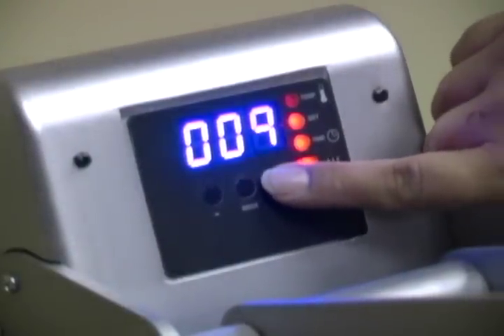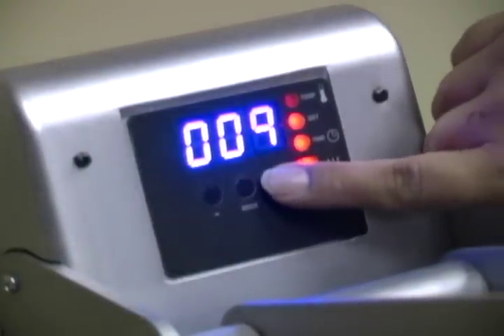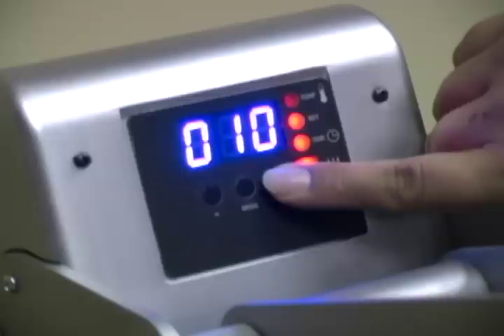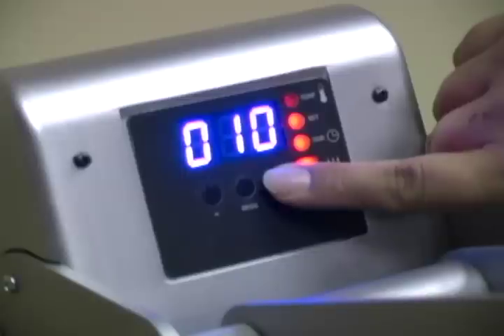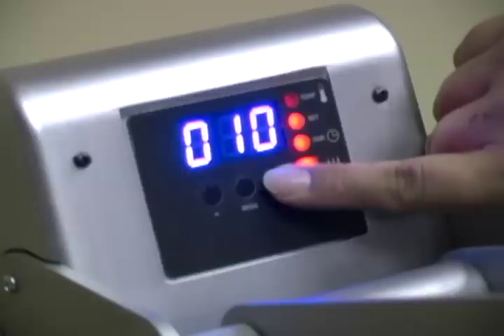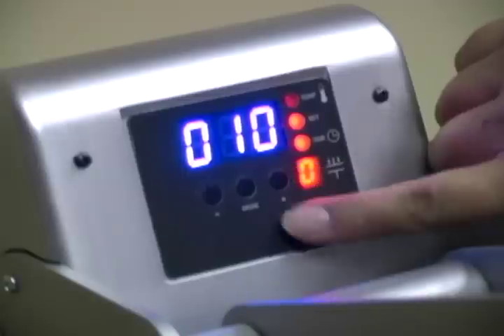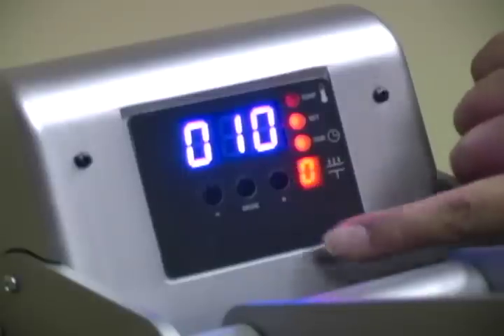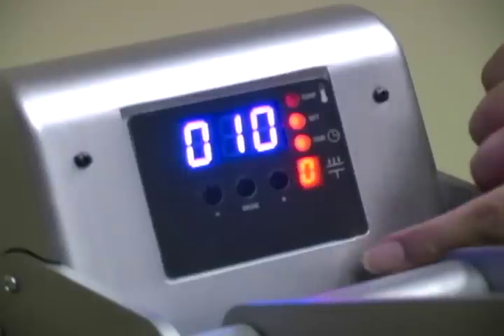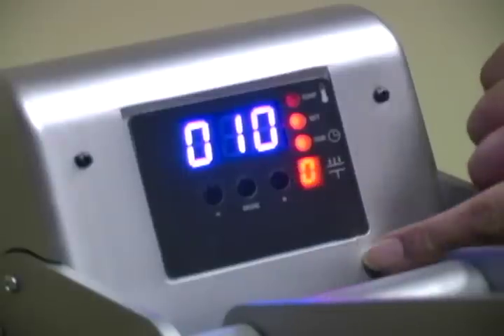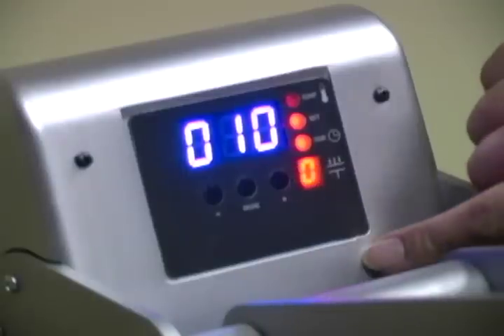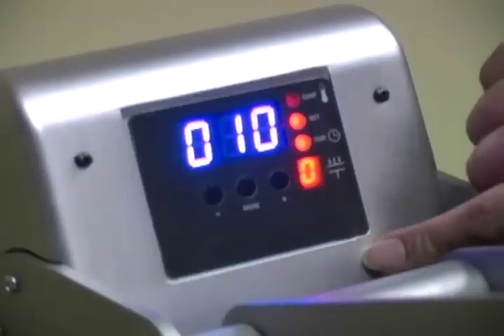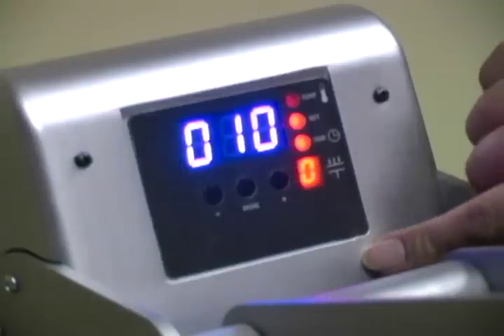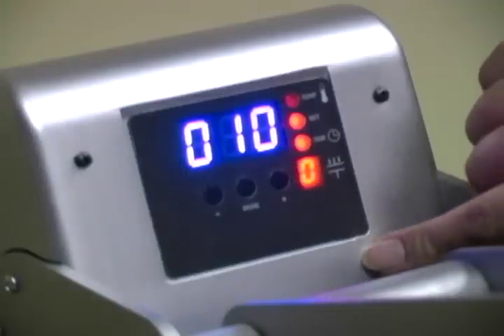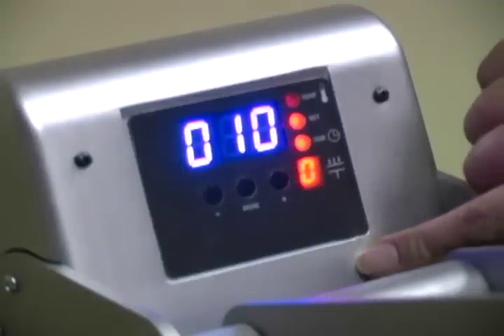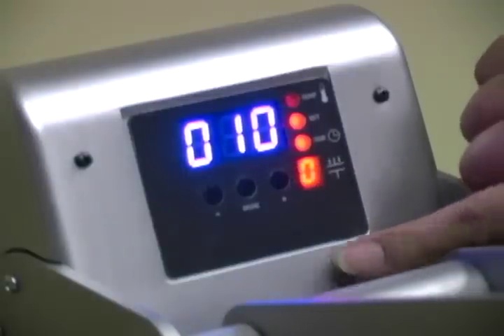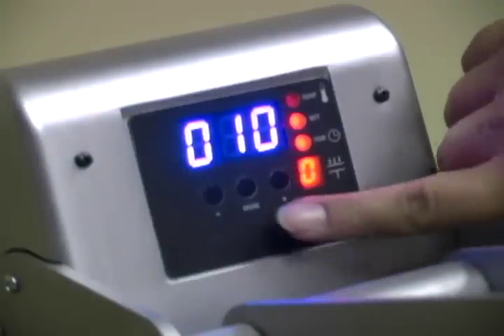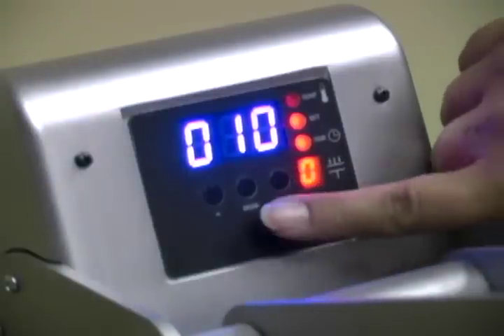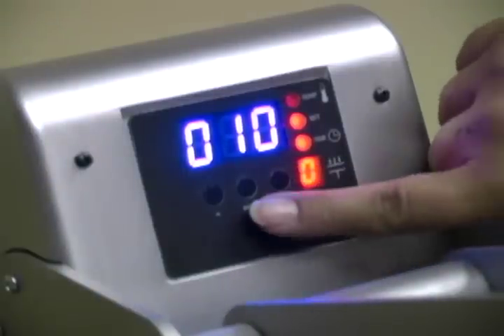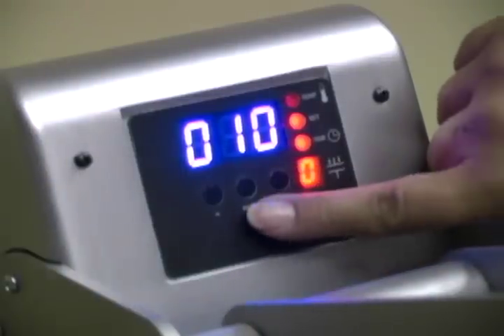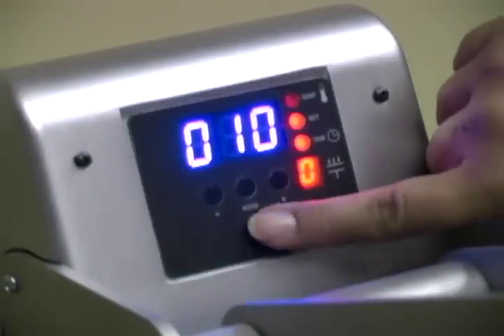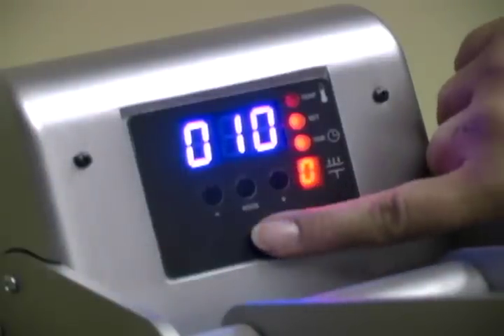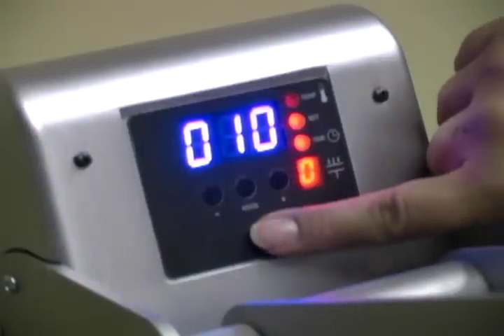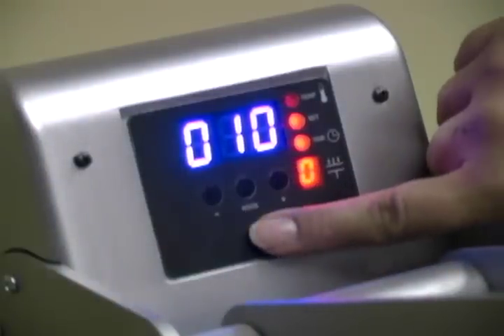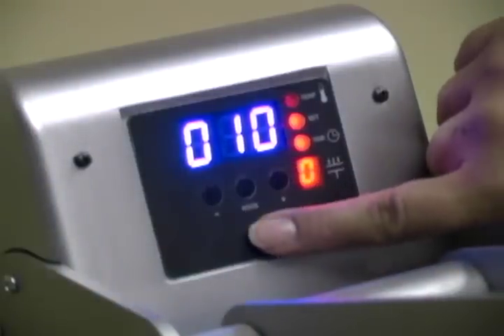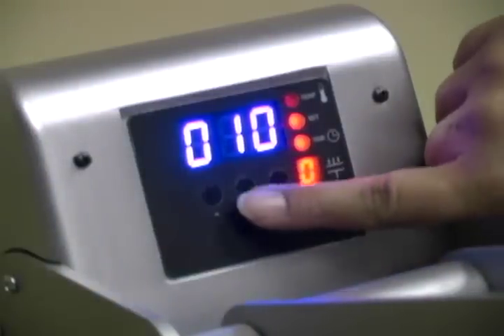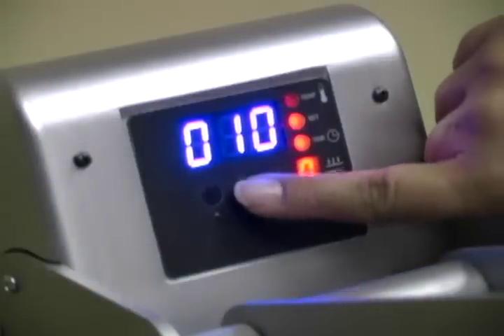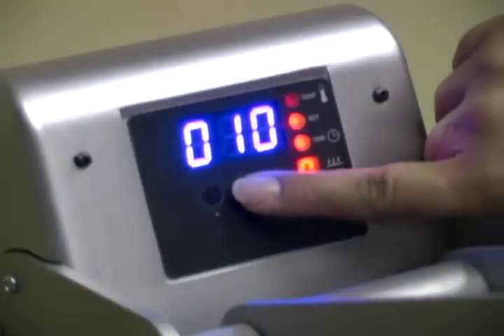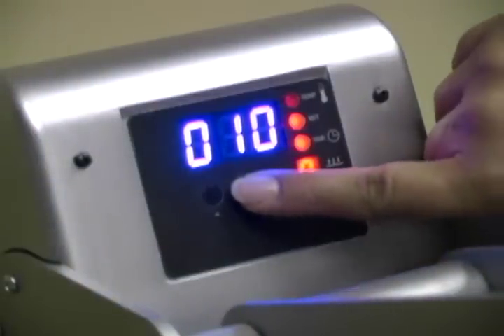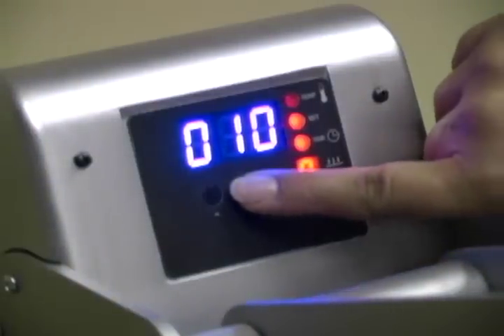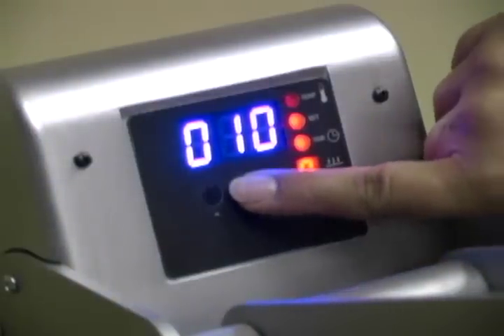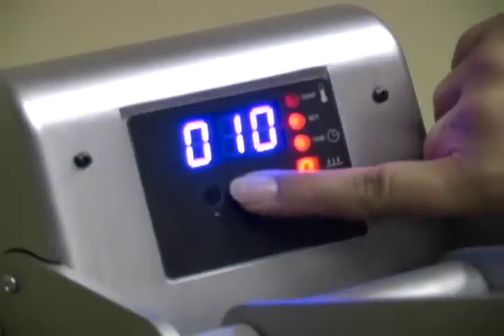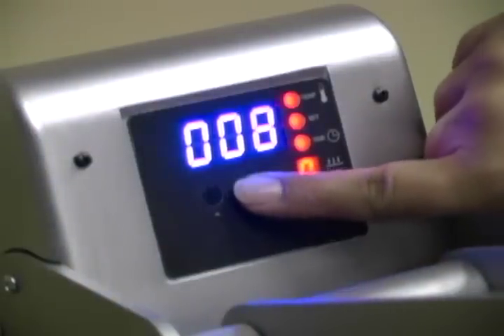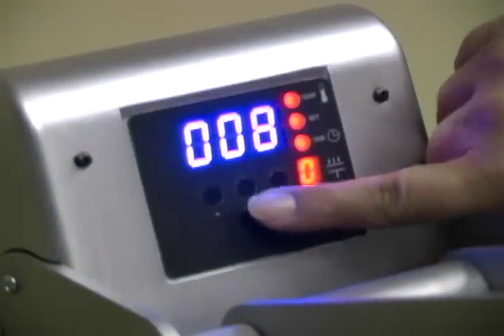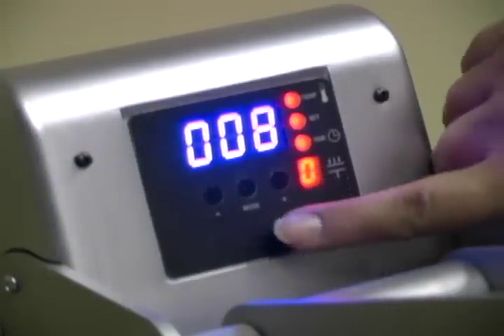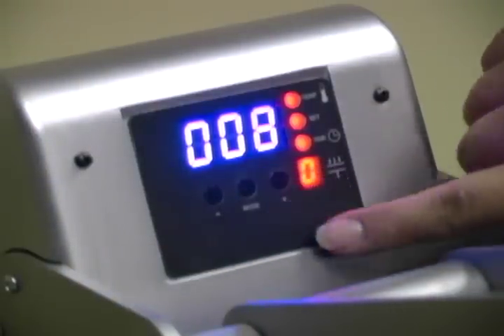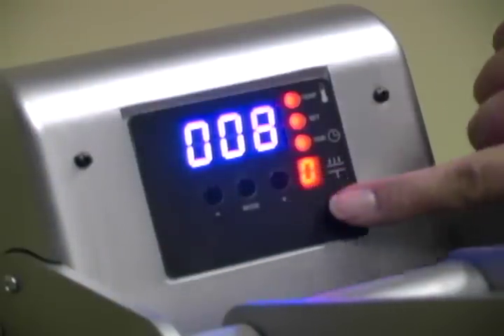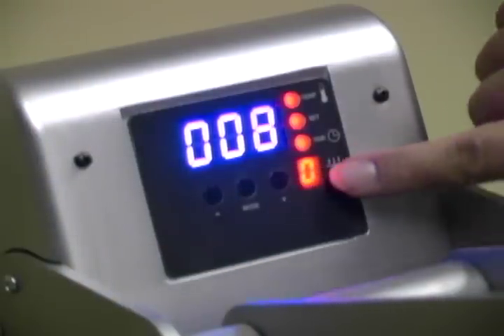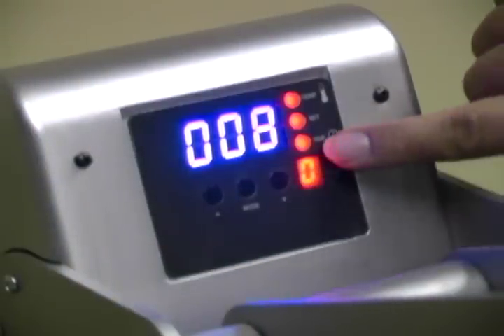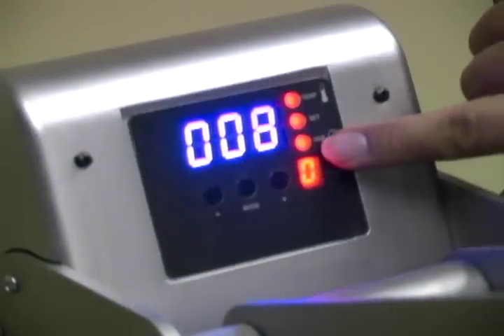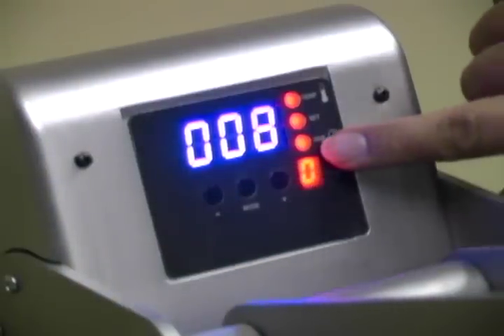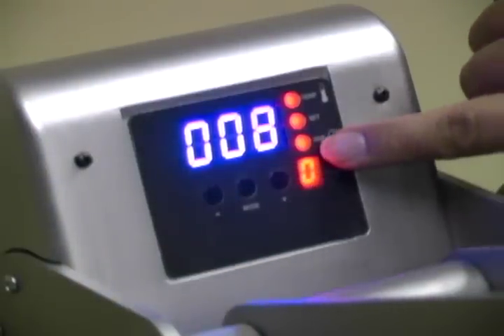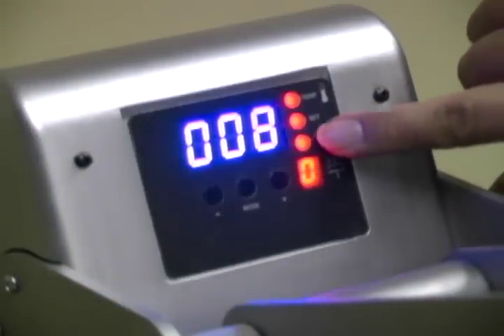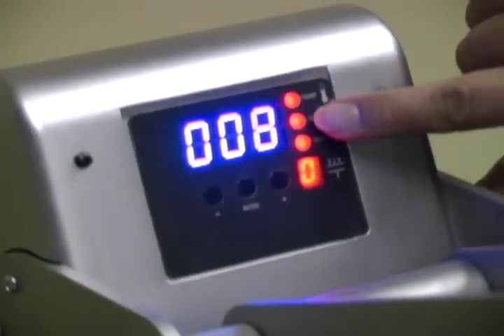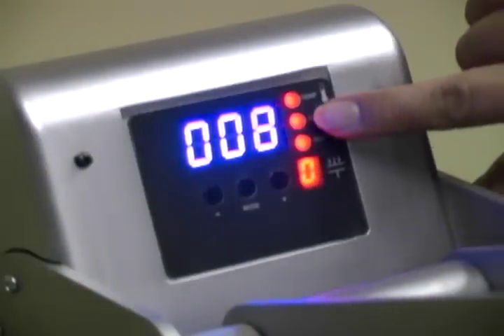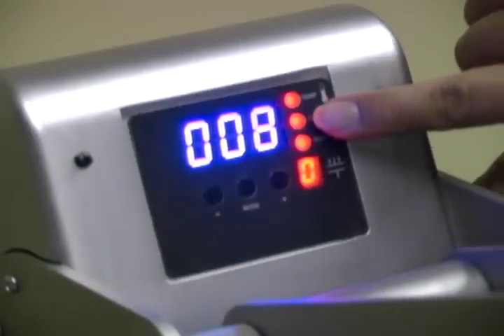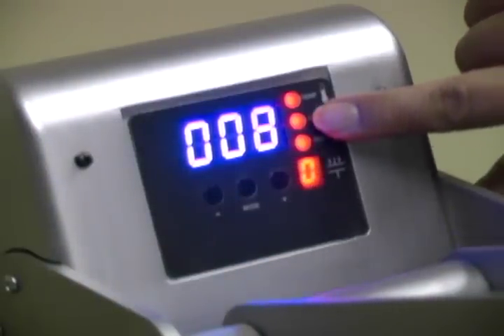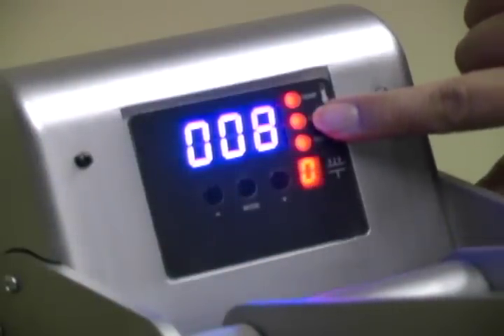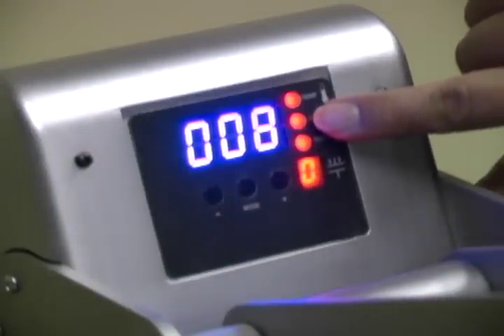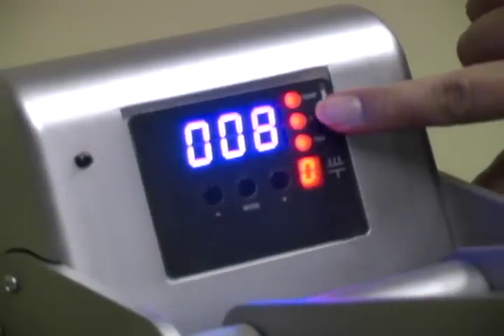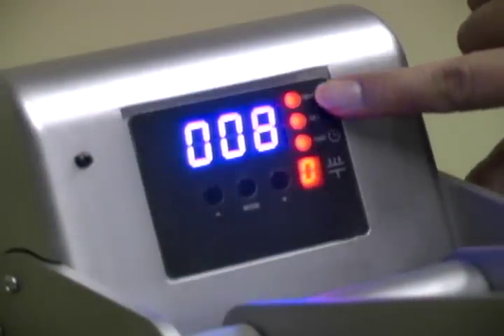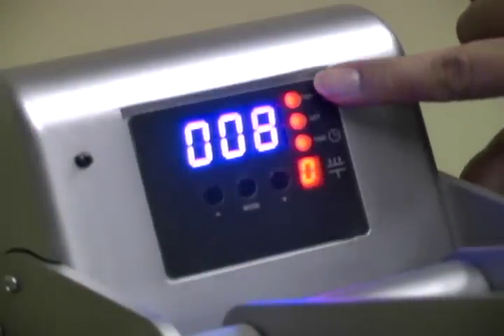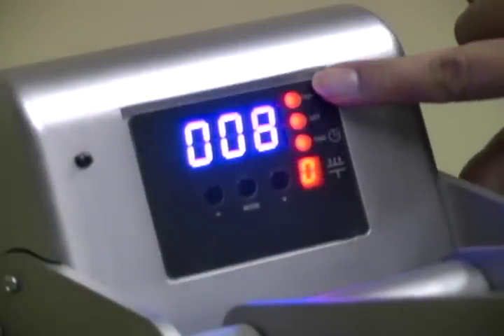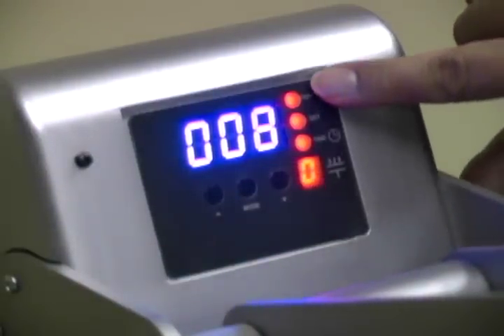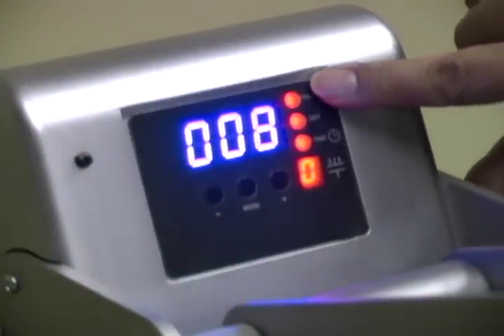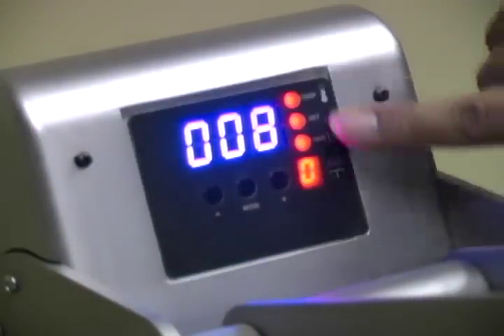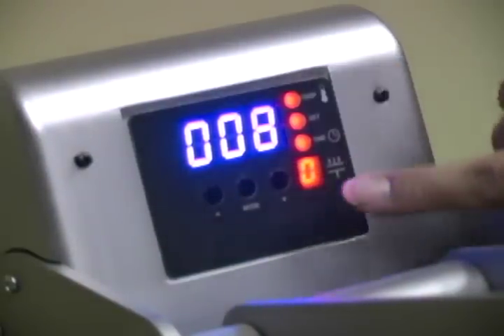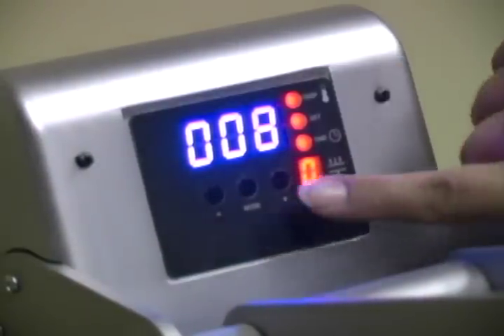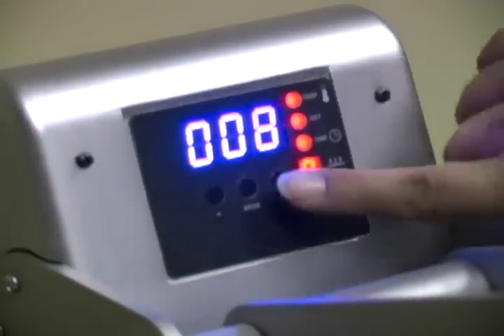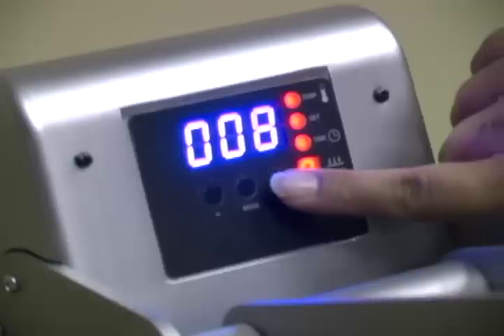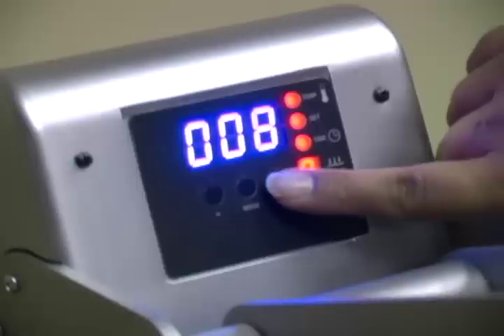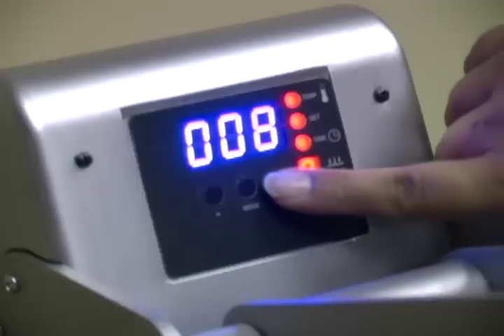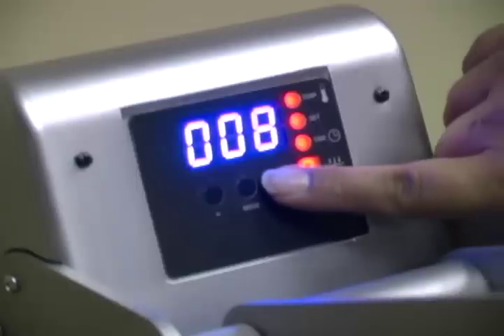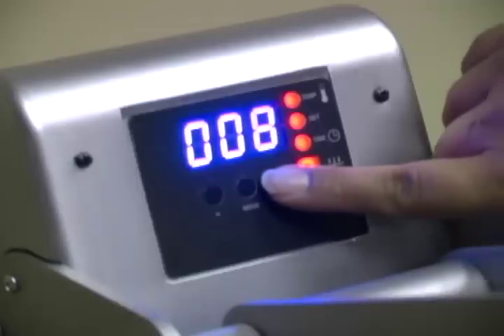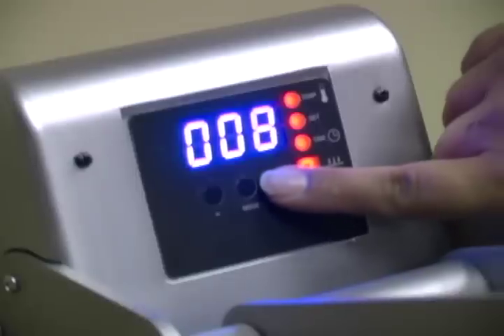When those are input, press the mode button one more time and all of the lights to the right of the digital readout will no longer be illuminated.